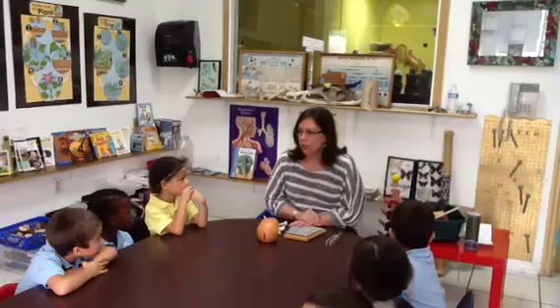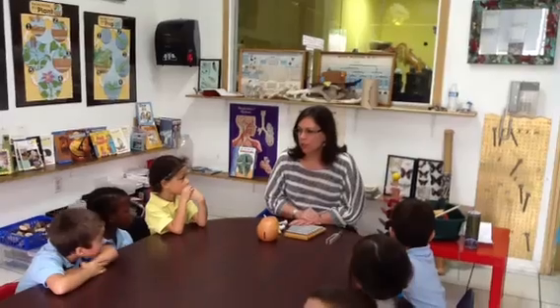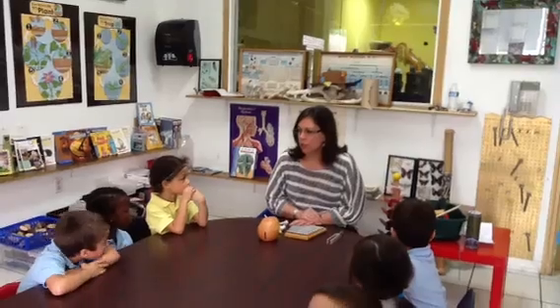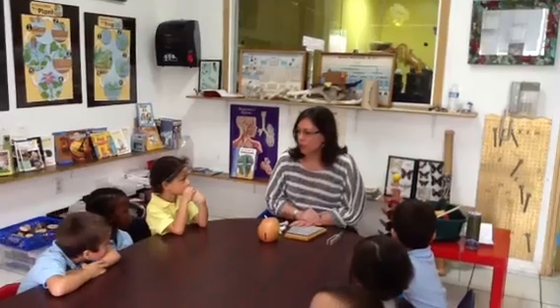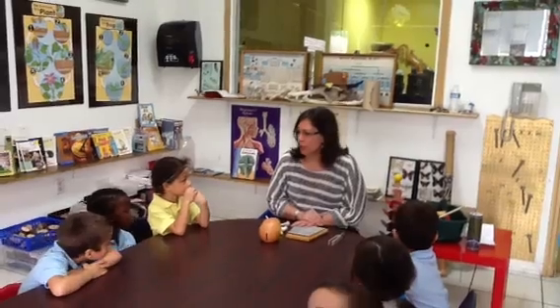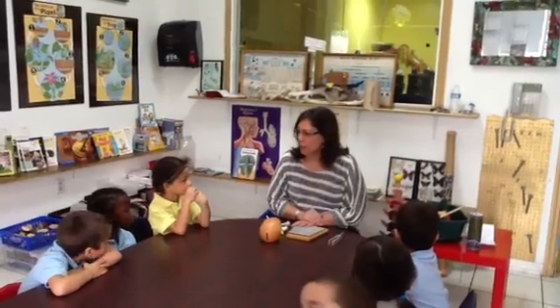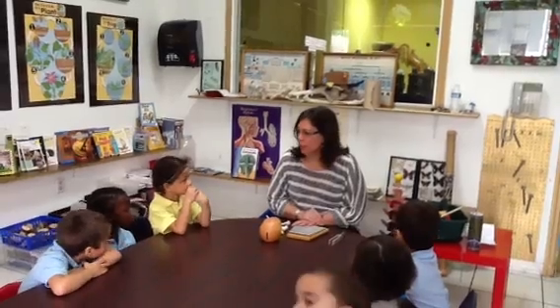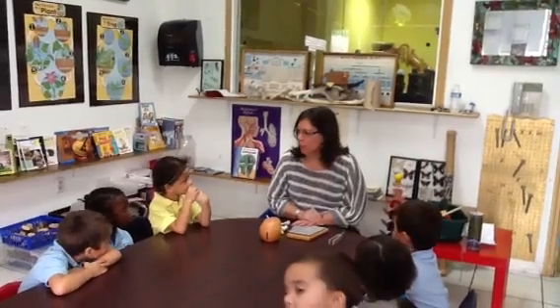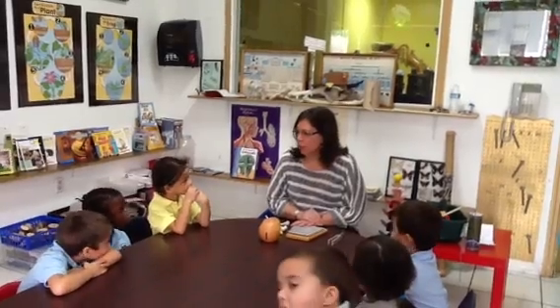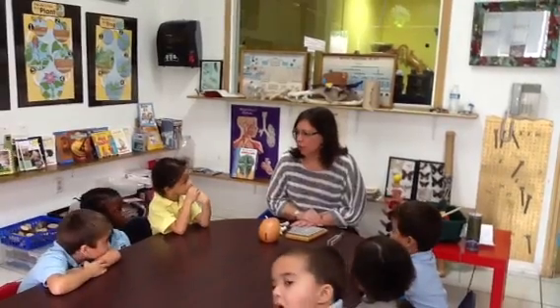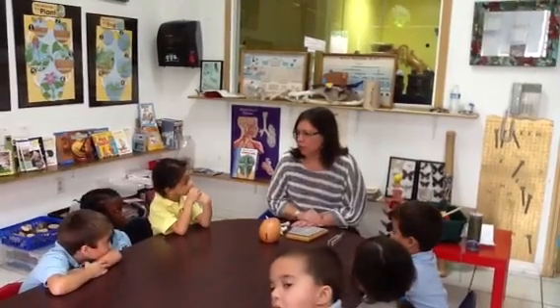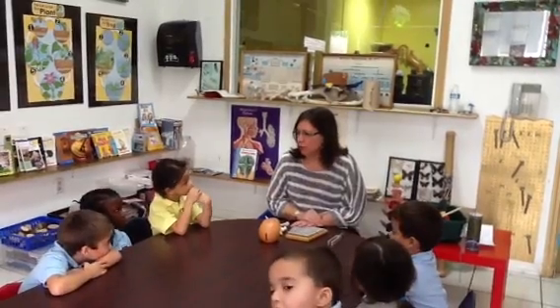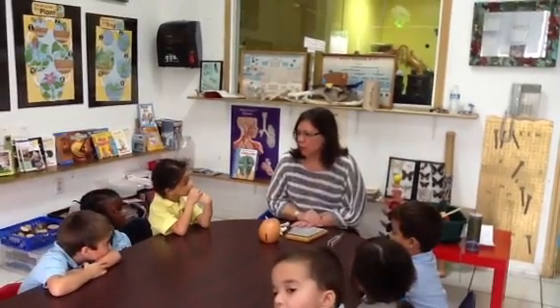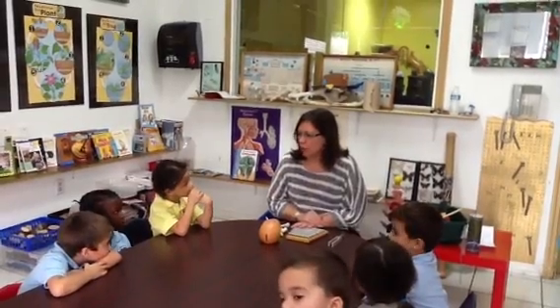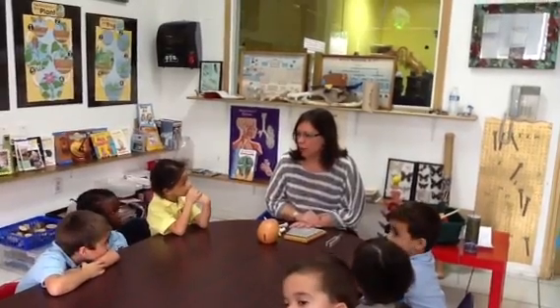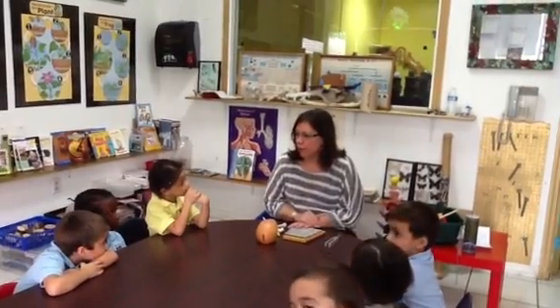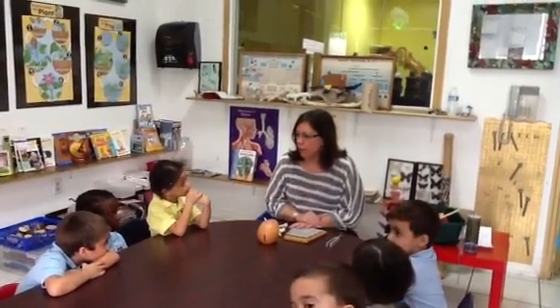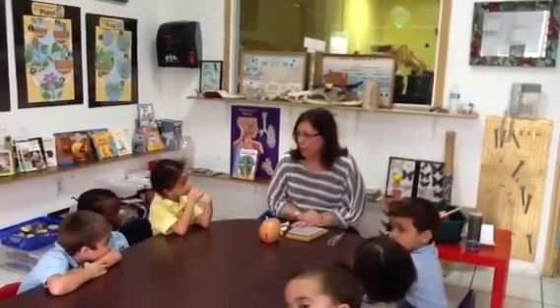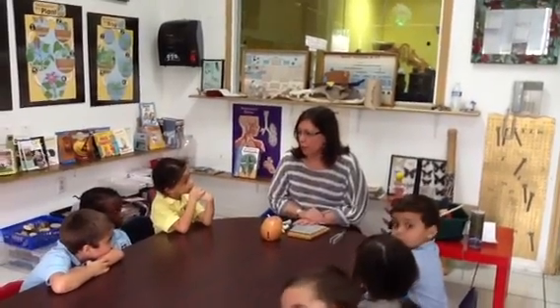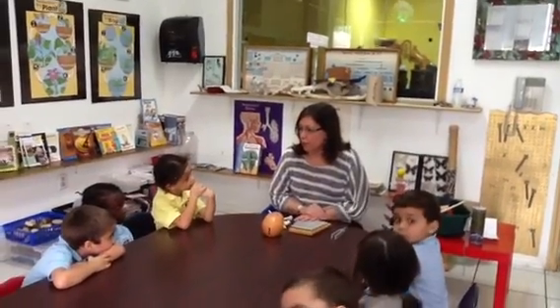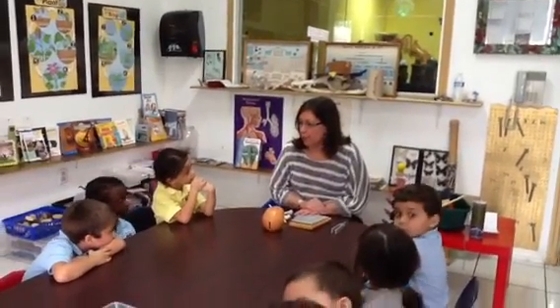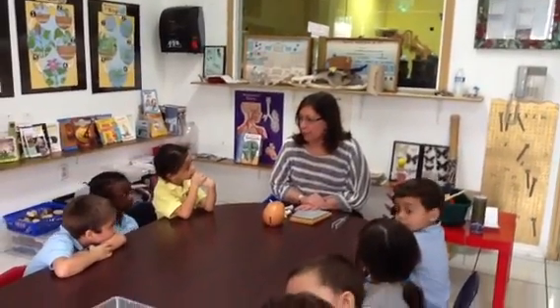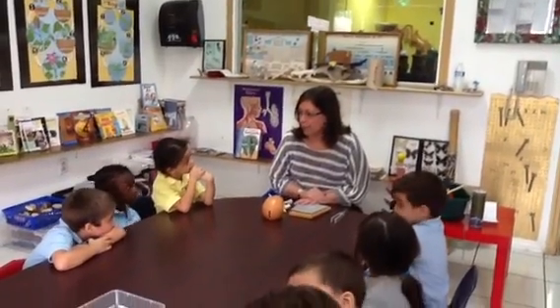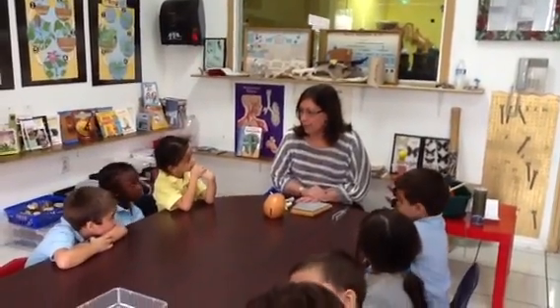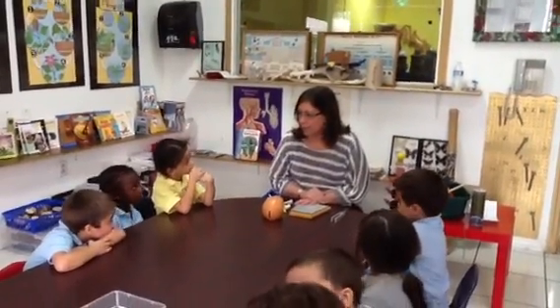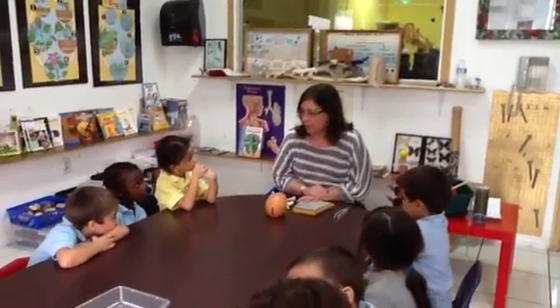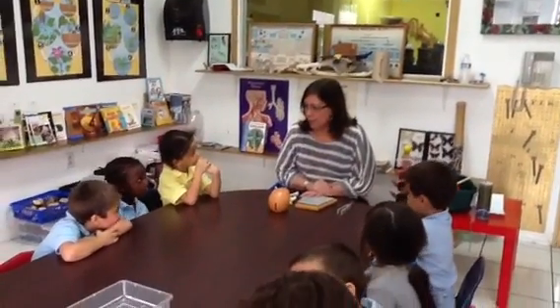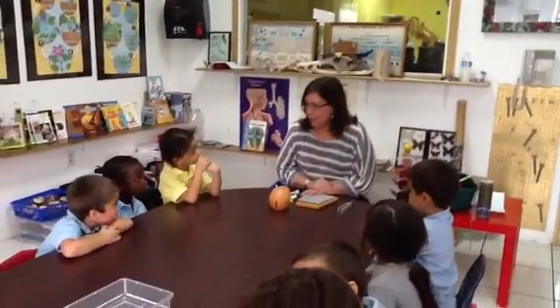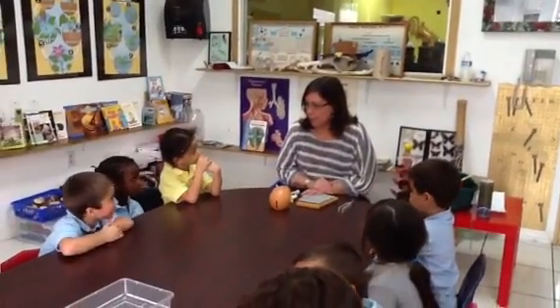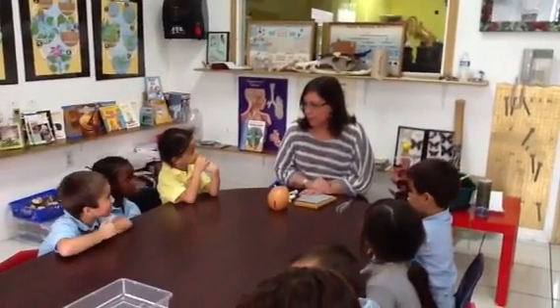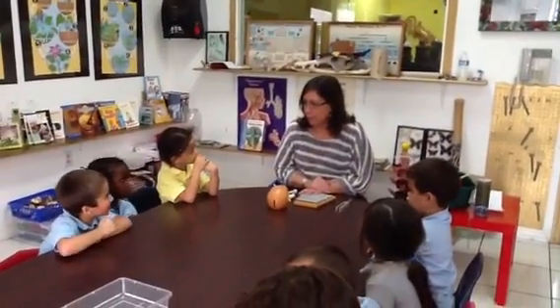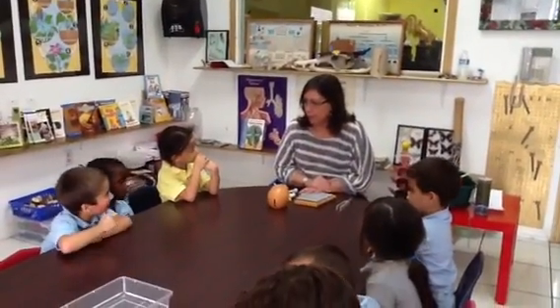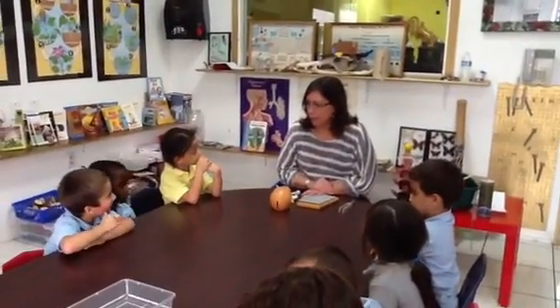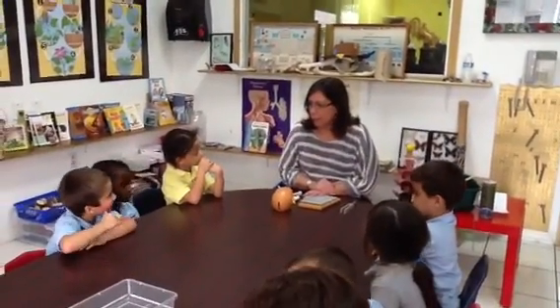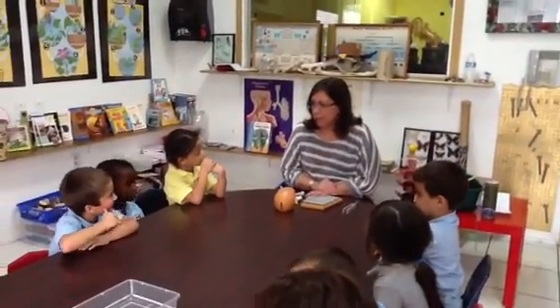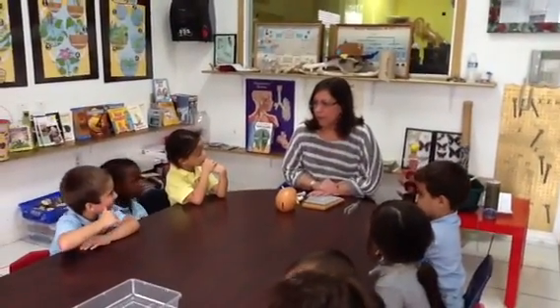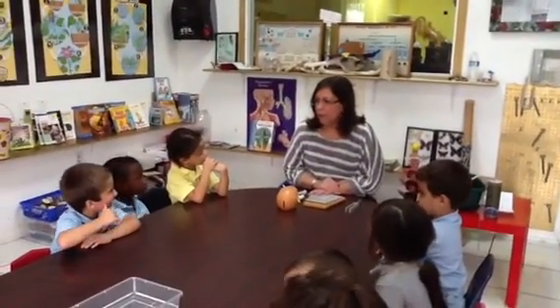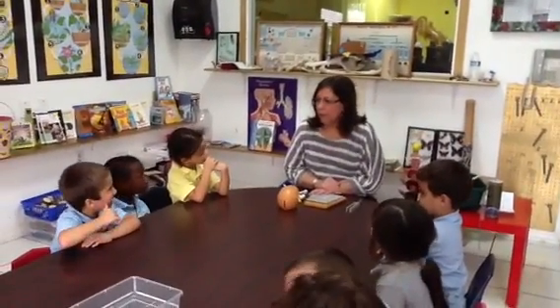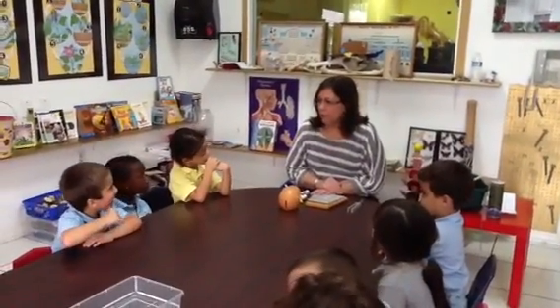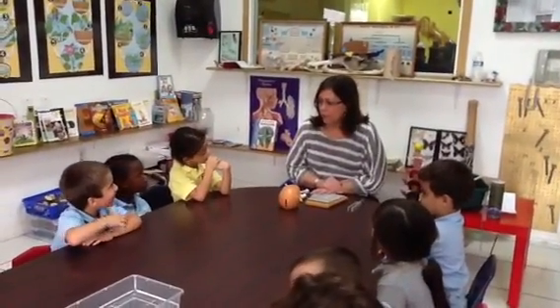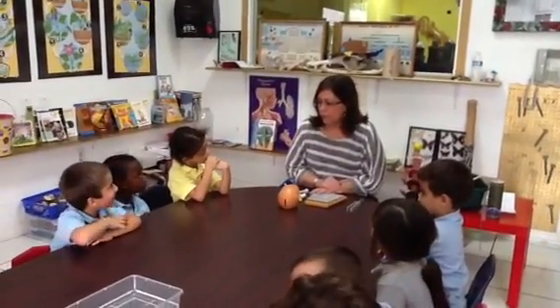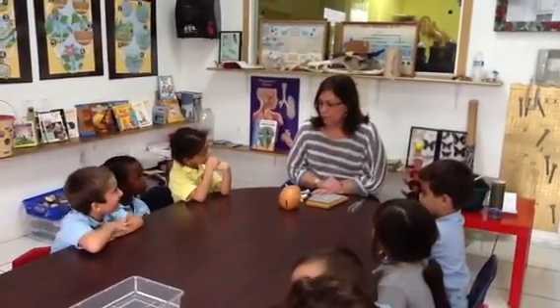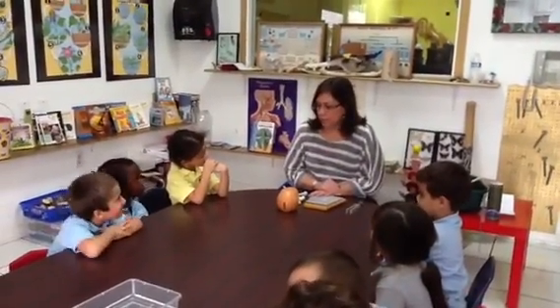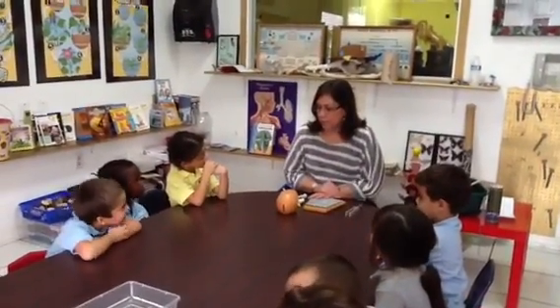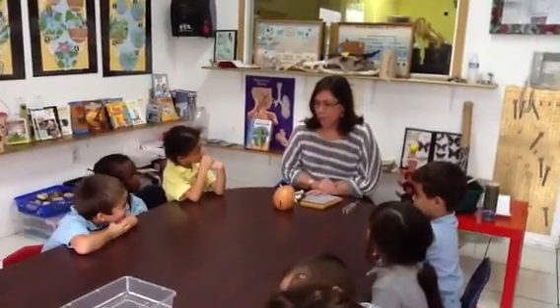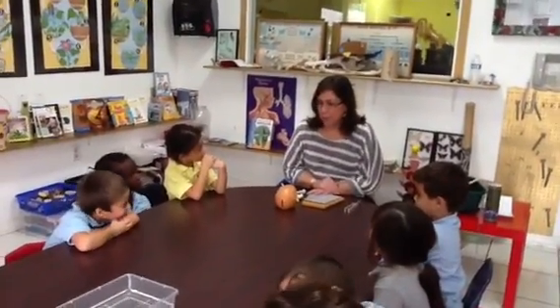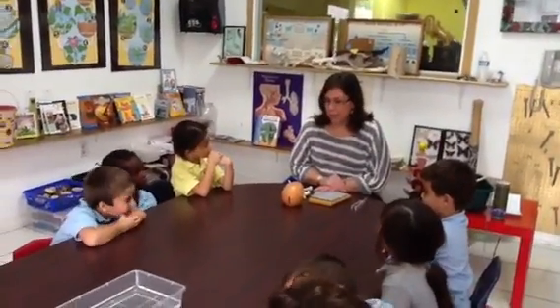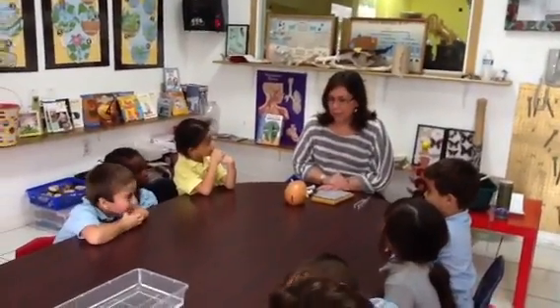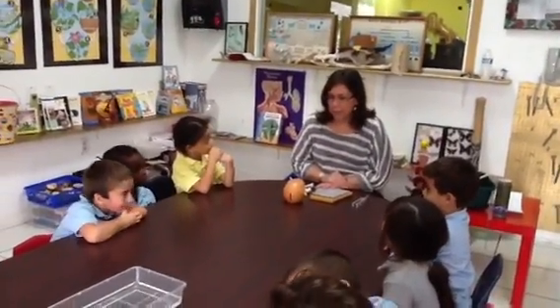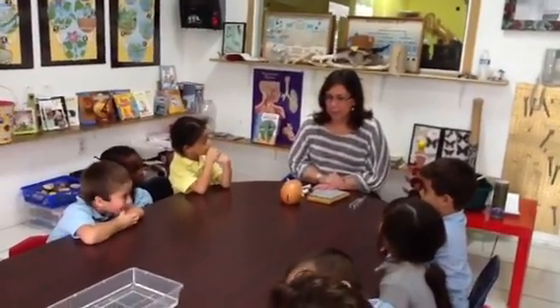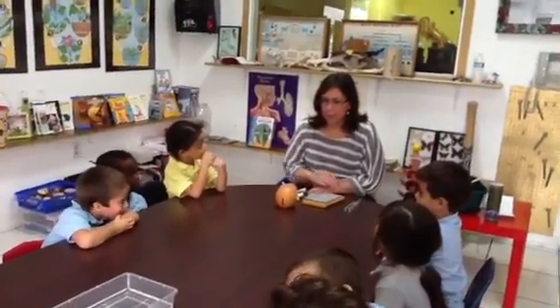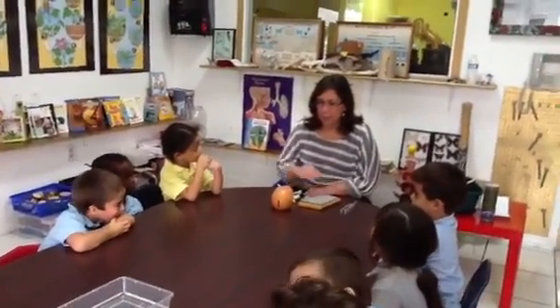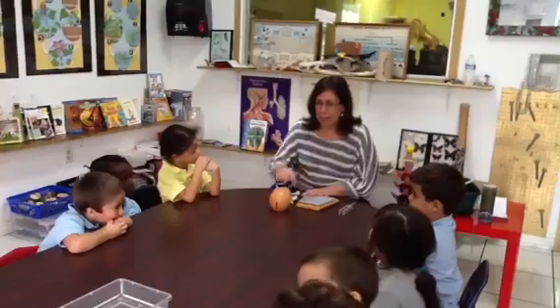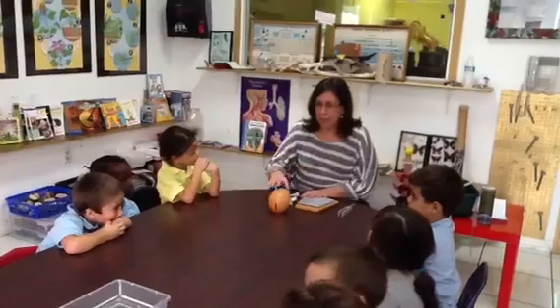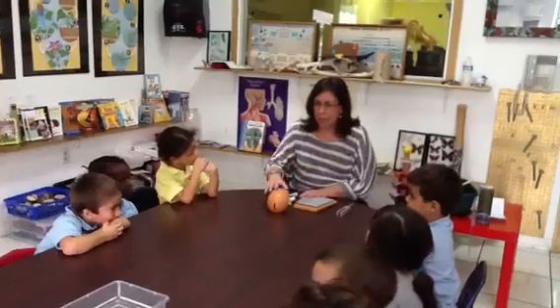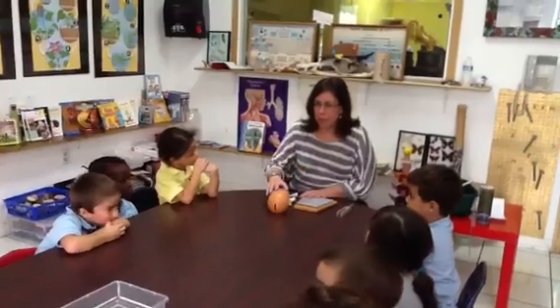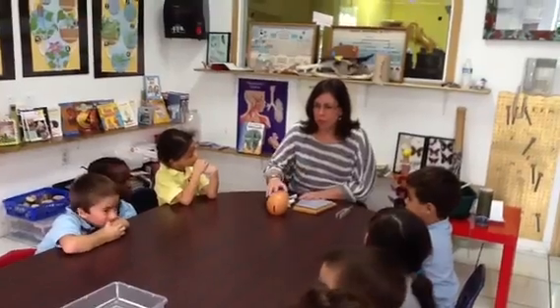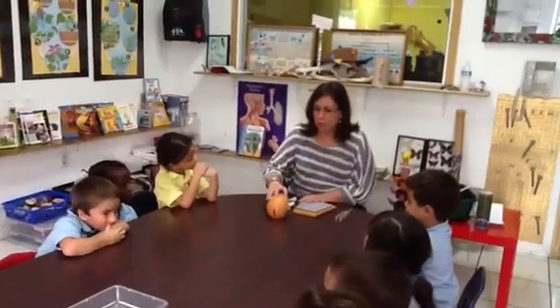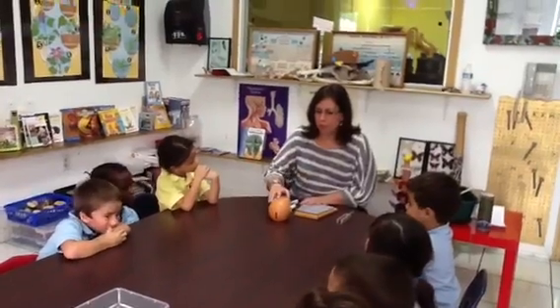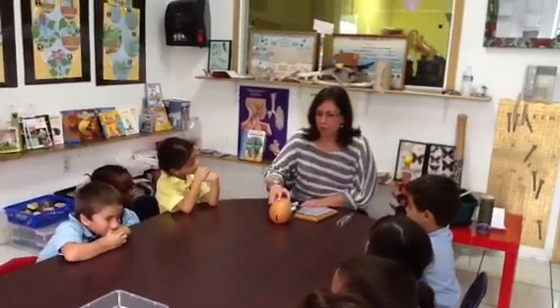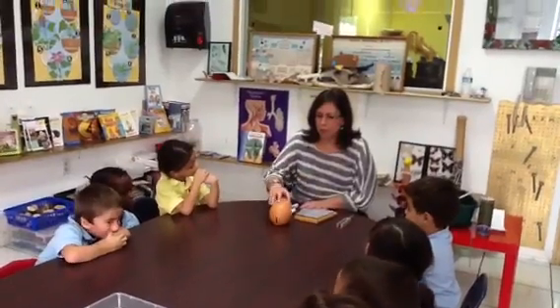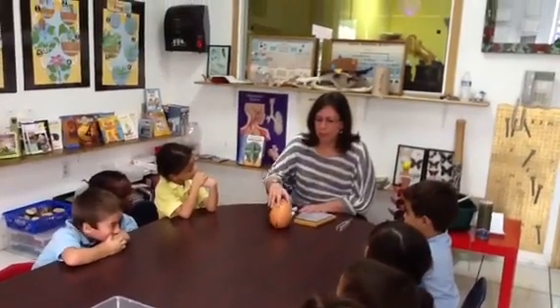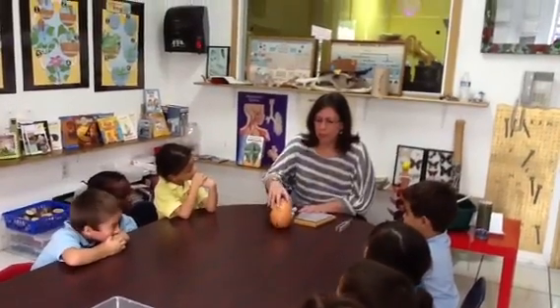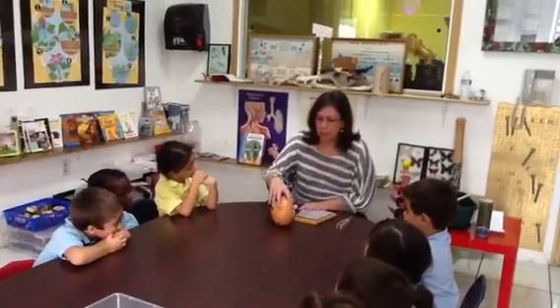Girls, today we're going to be talking about our senses. We have a lot of senses, and I'm going to use my friend here.